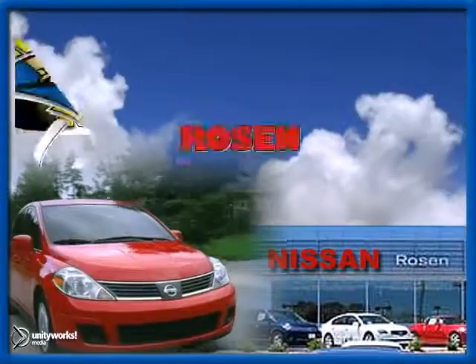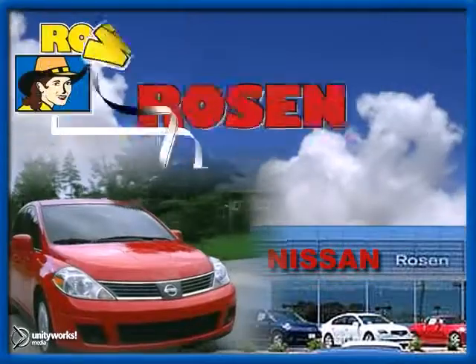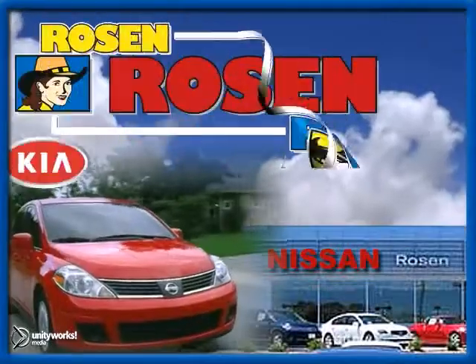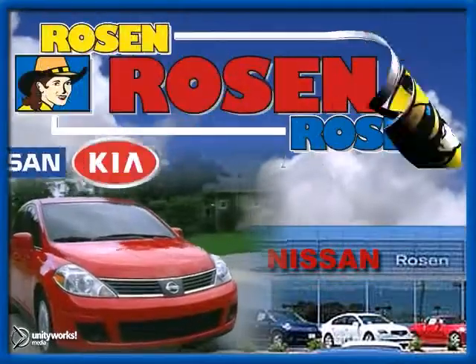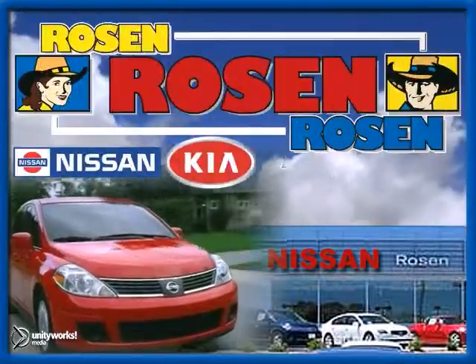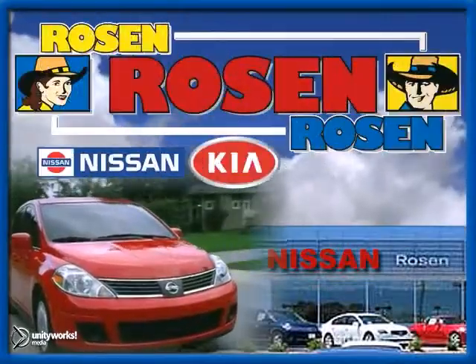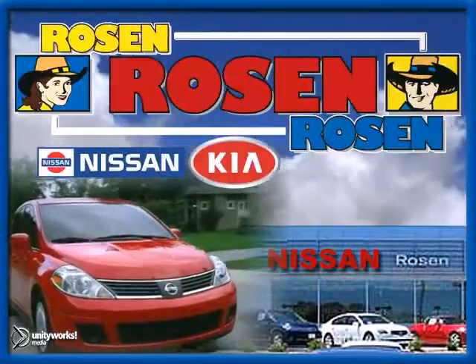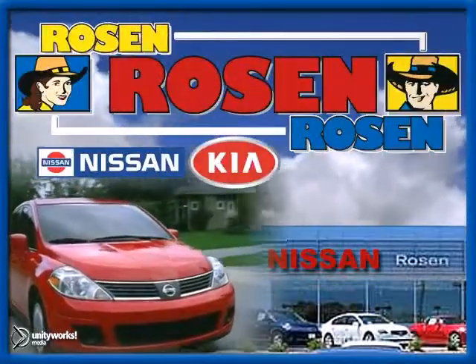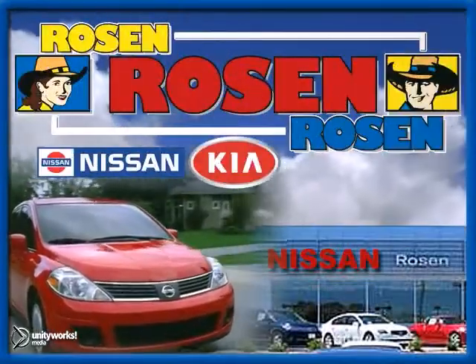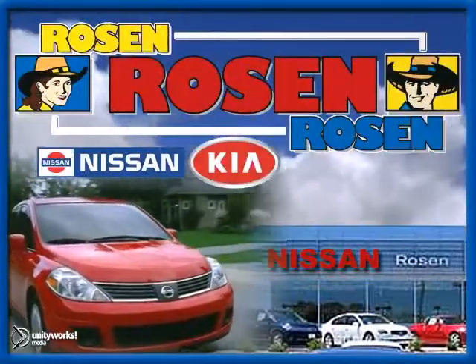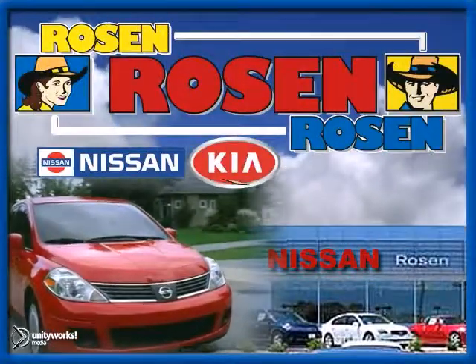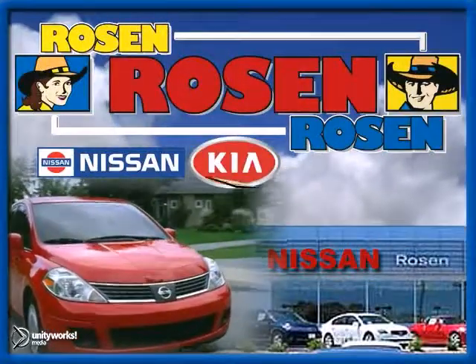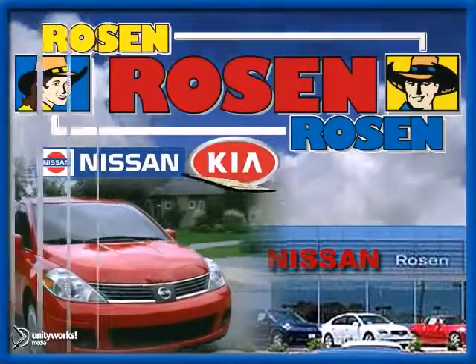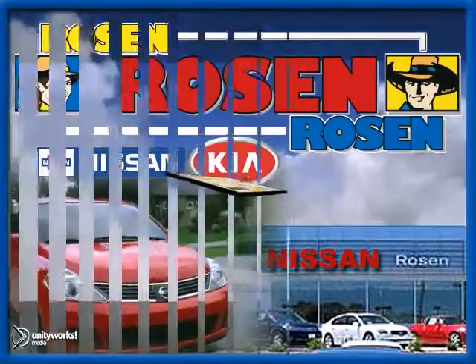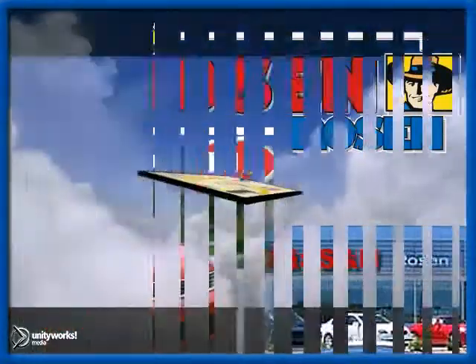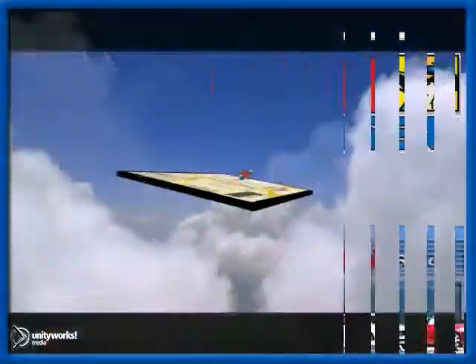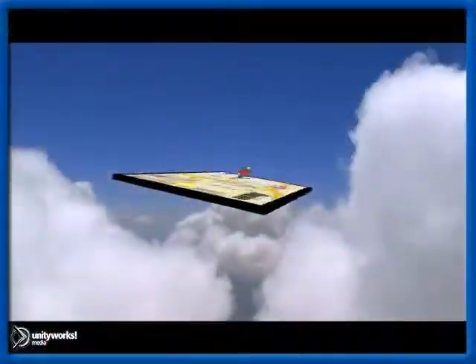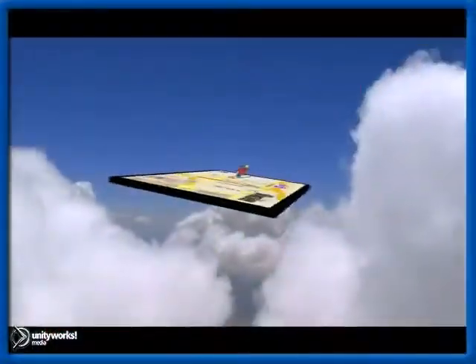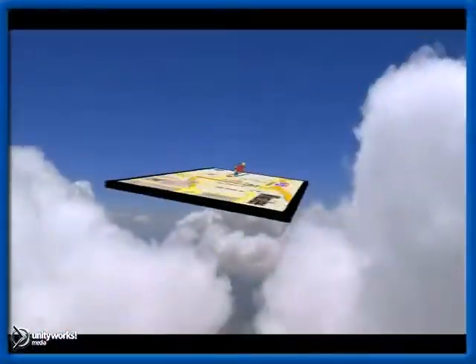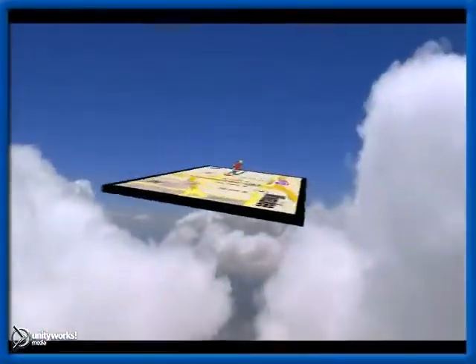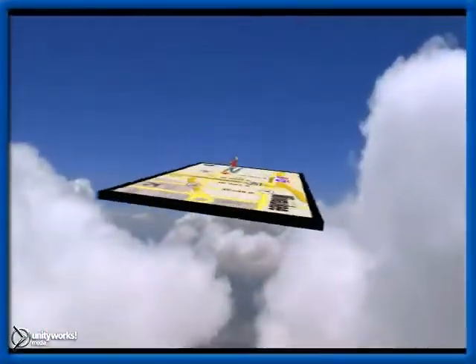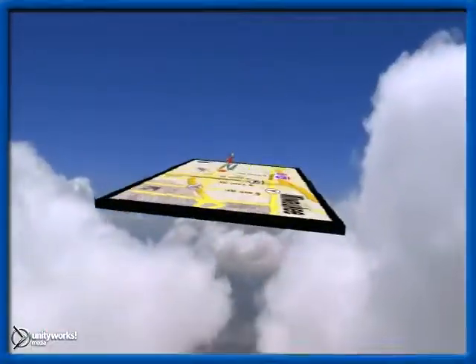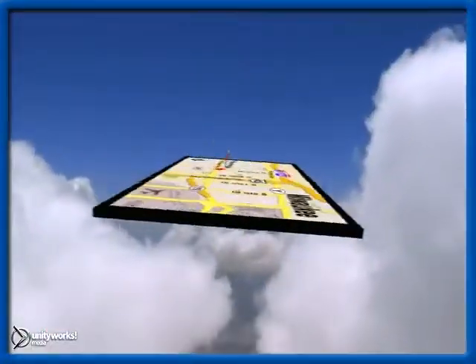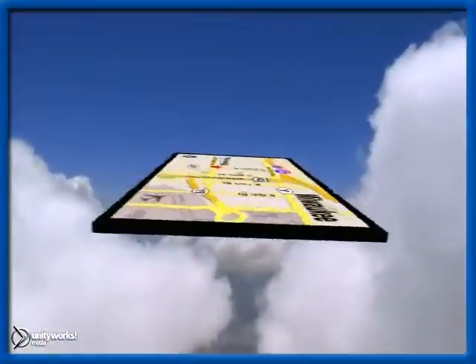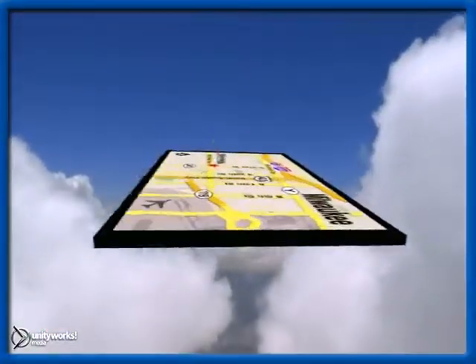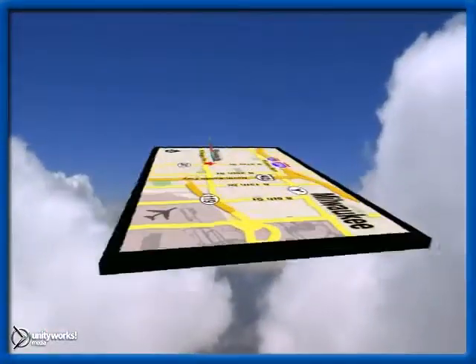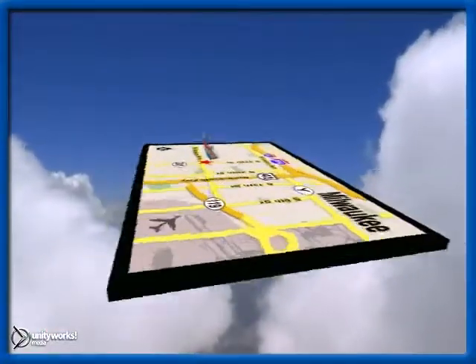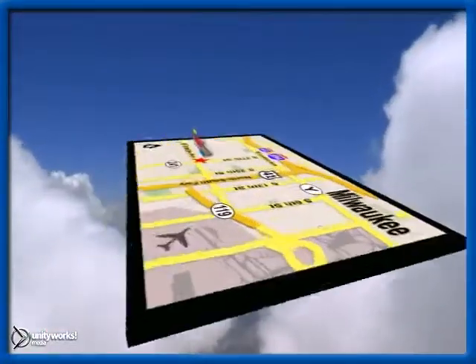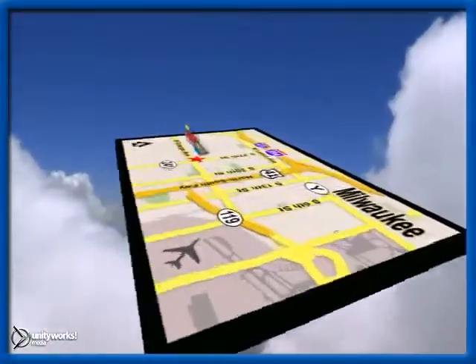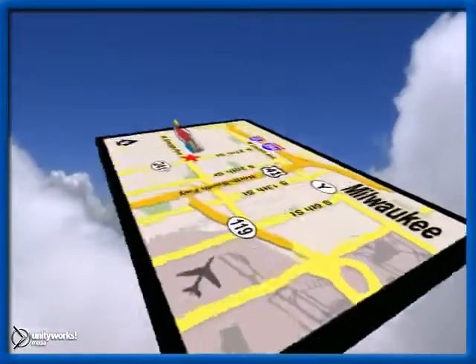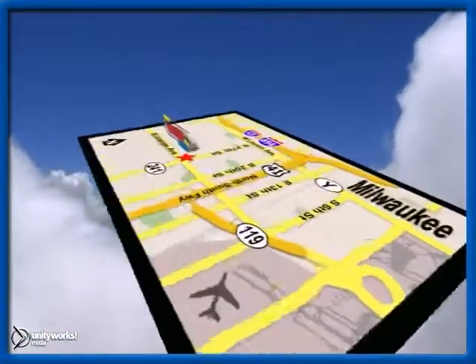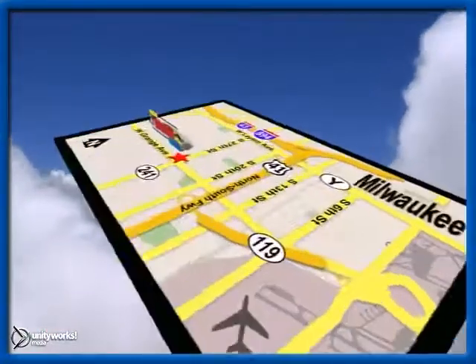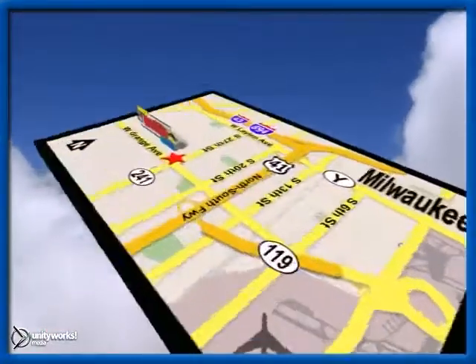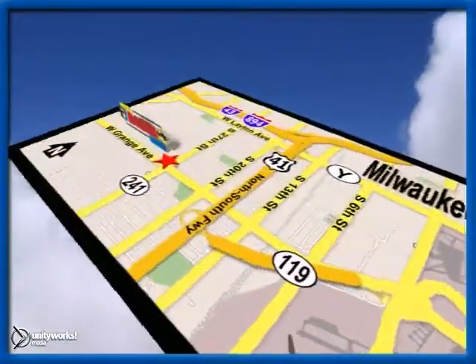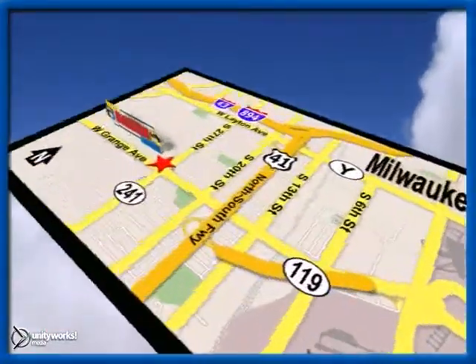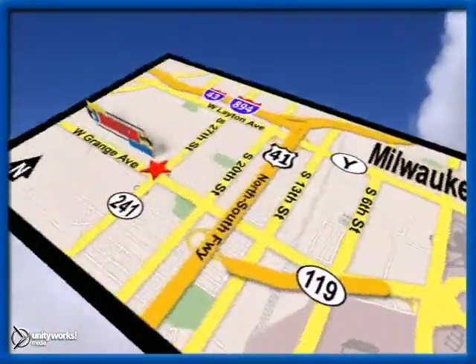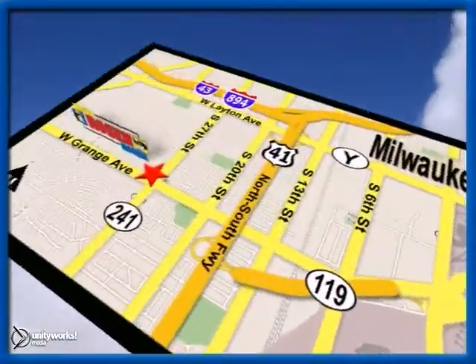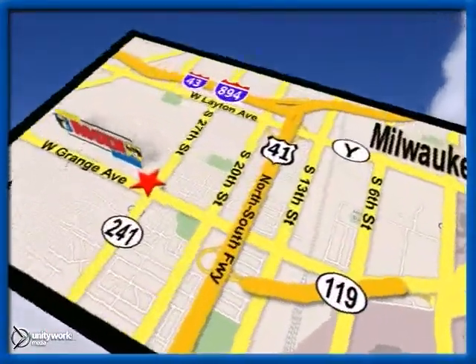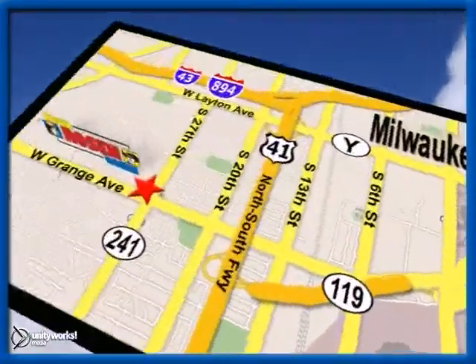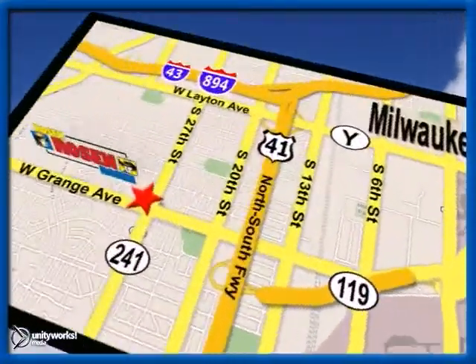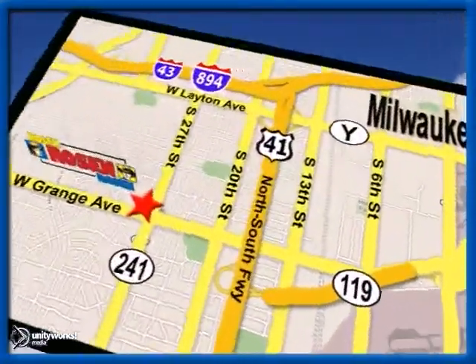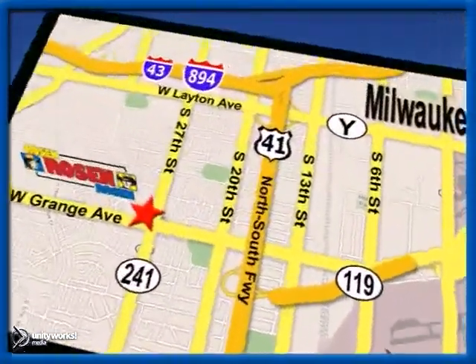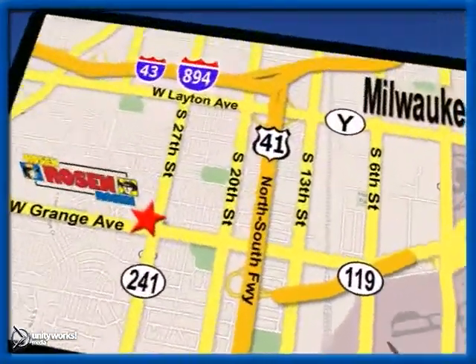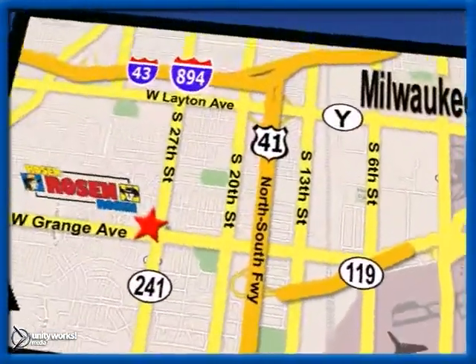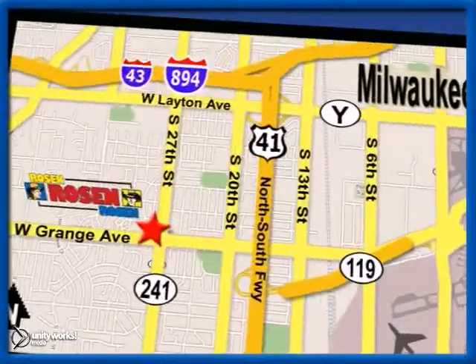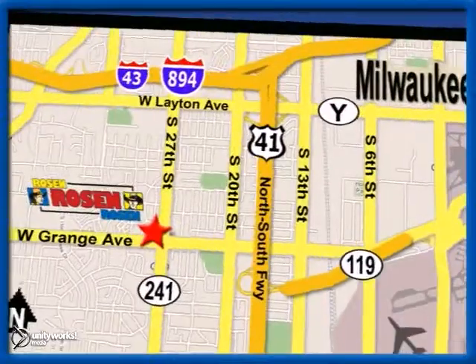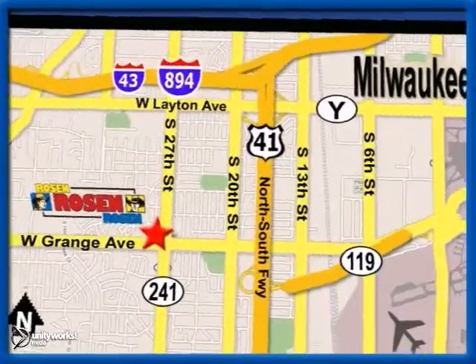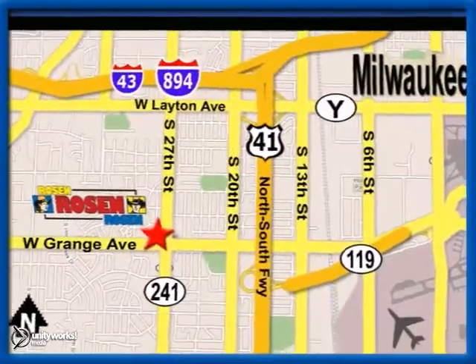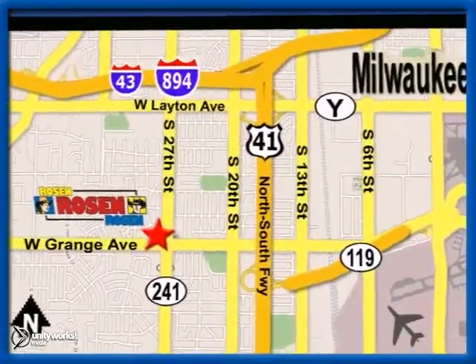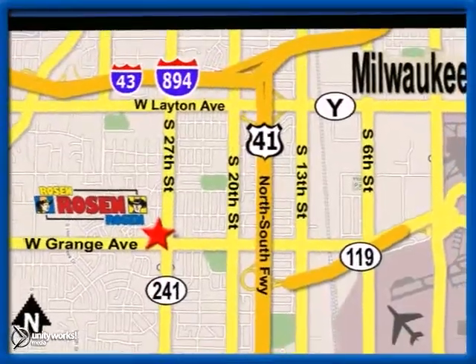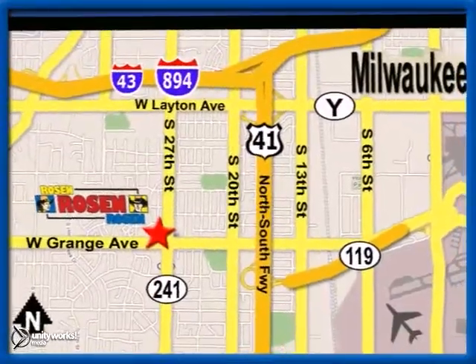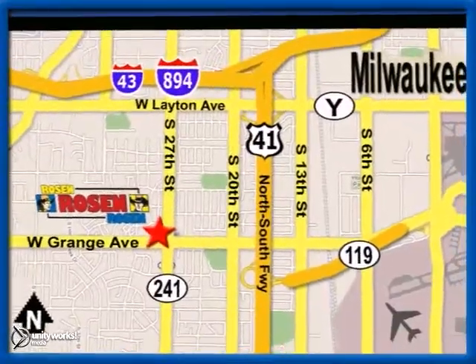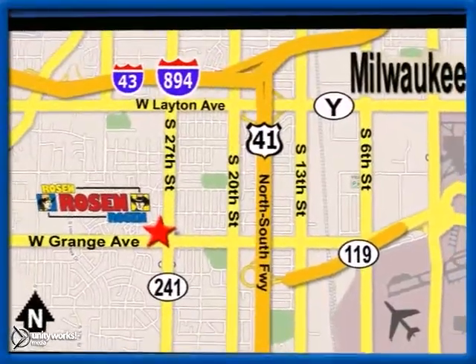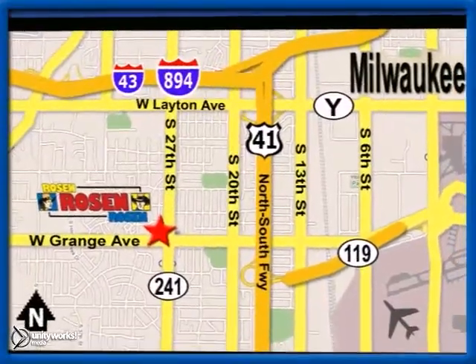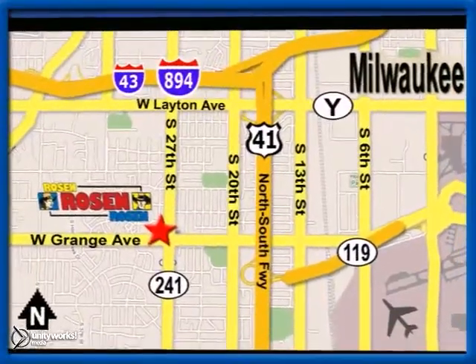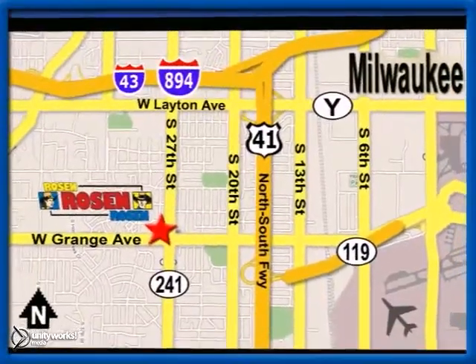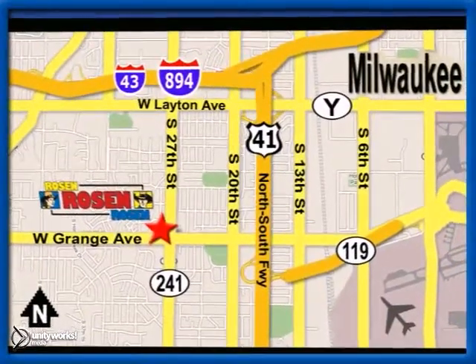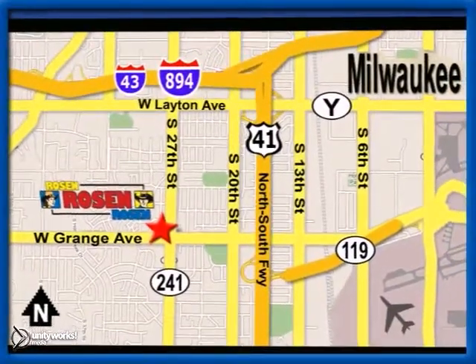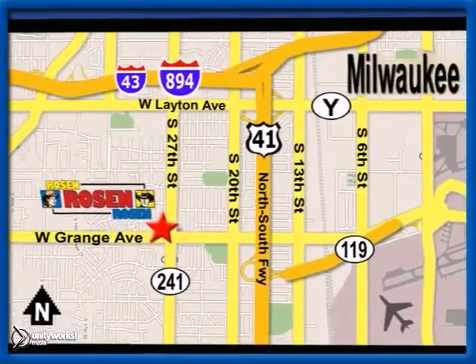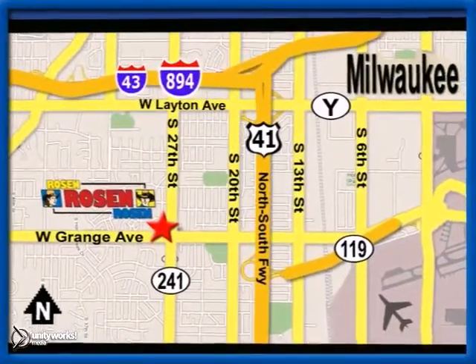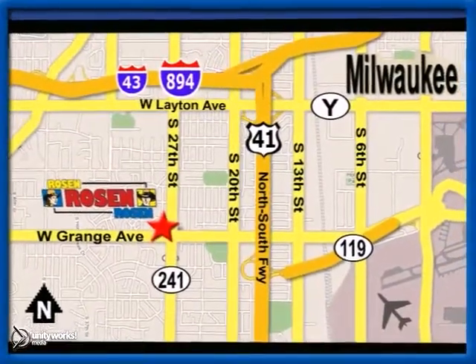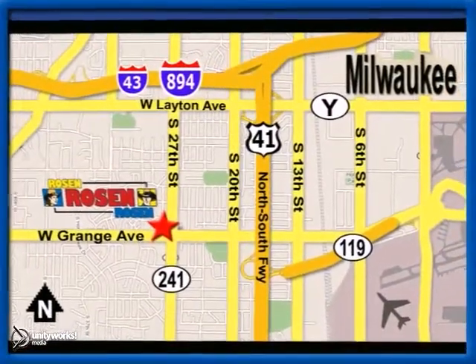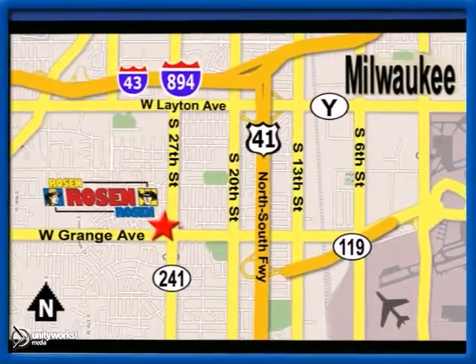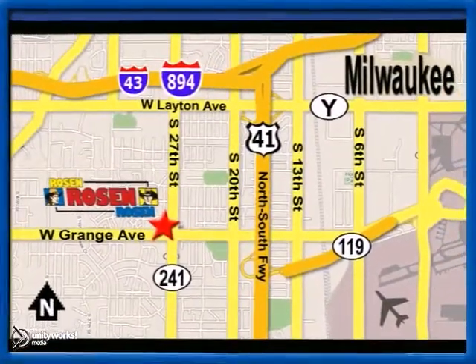That's Rosen Nissan Kia. We're conveniently located just west of Mitchell International Airport at 5505 South 27th Street.